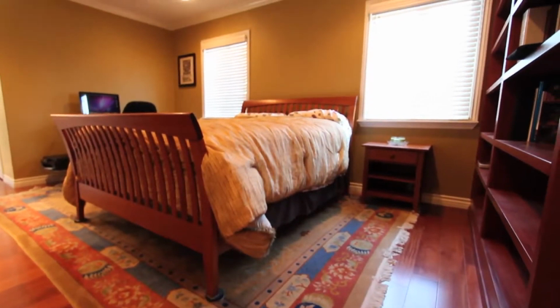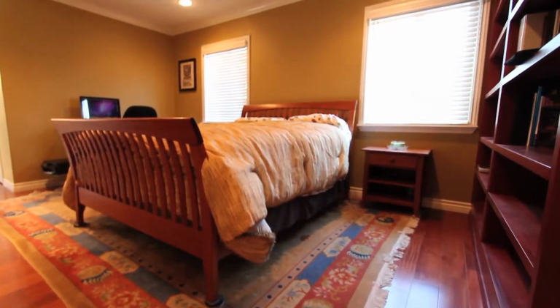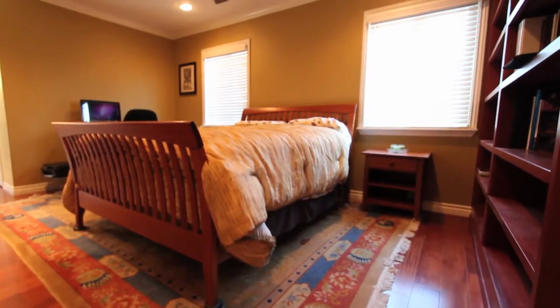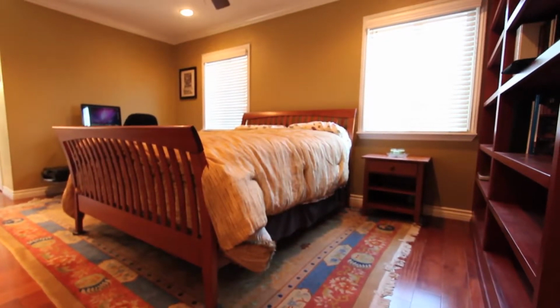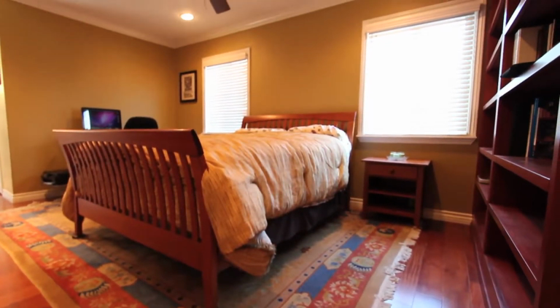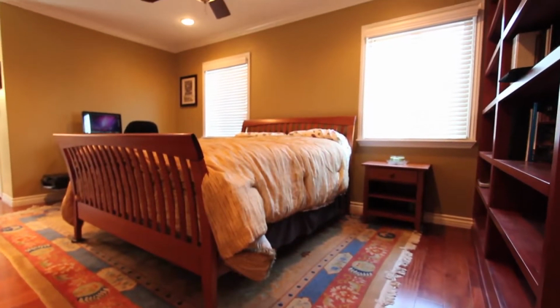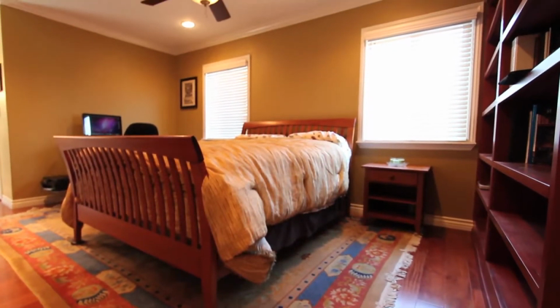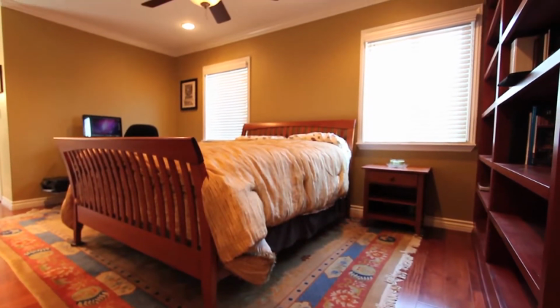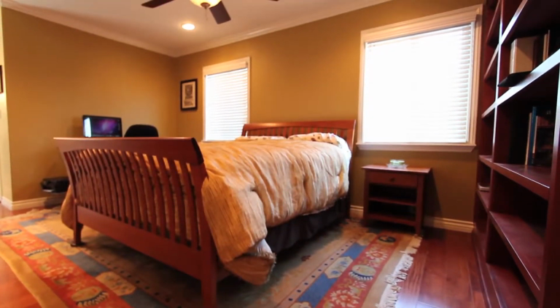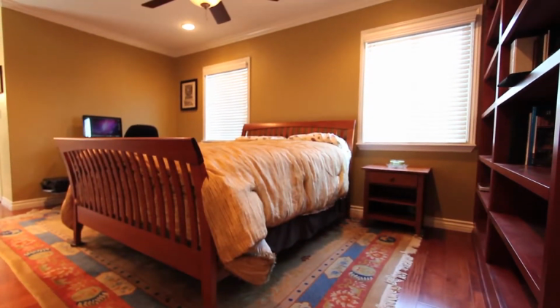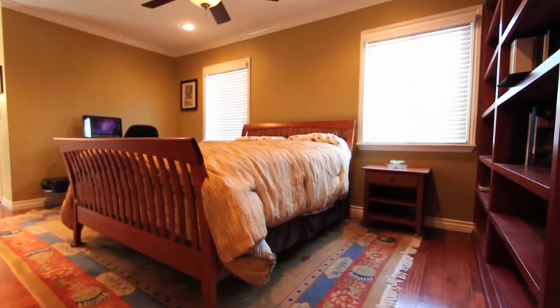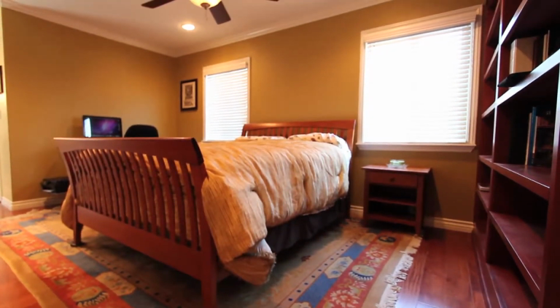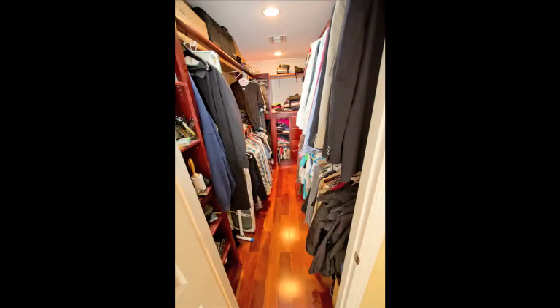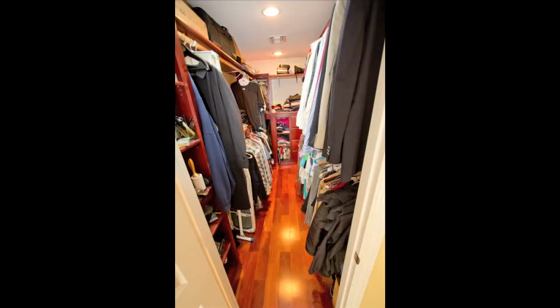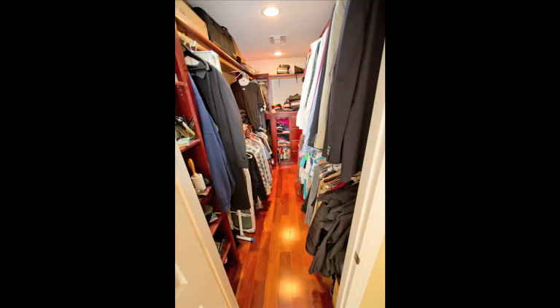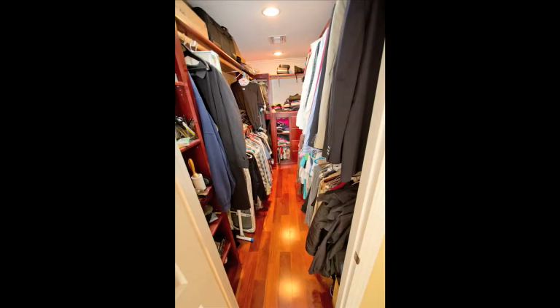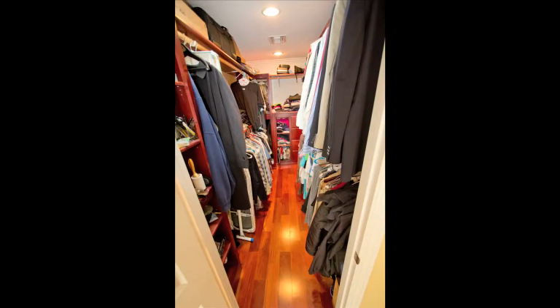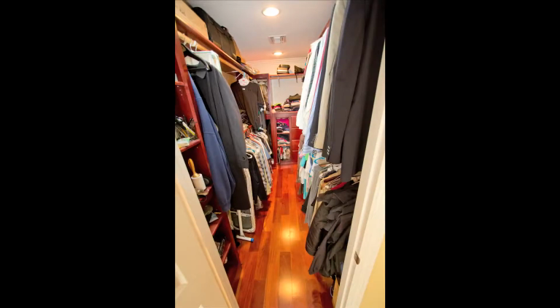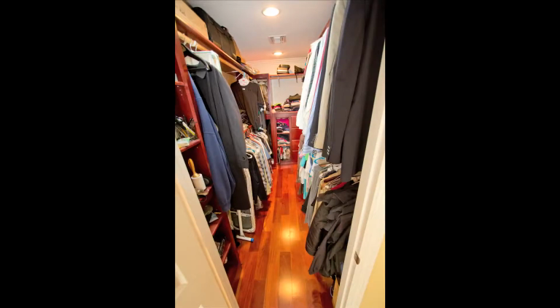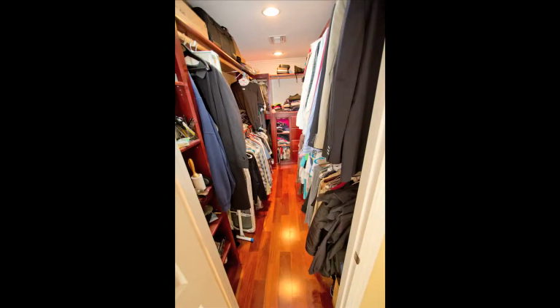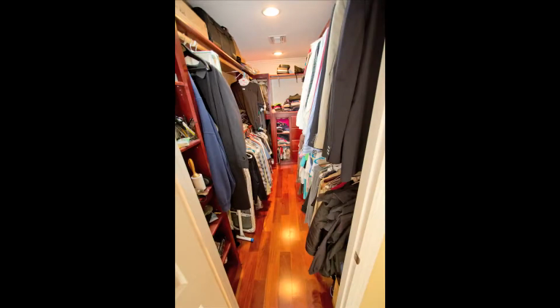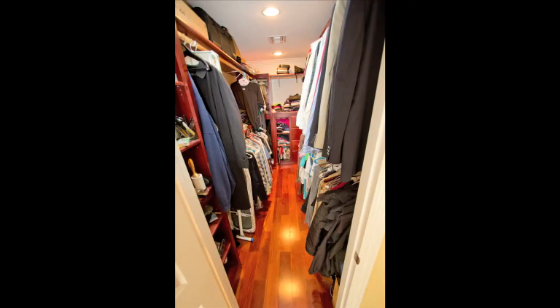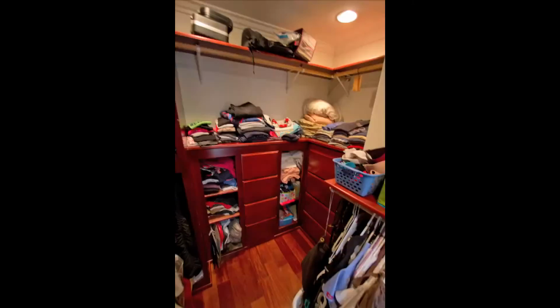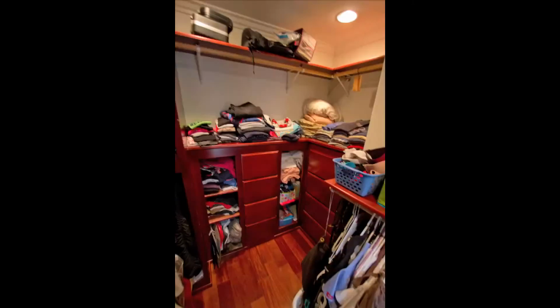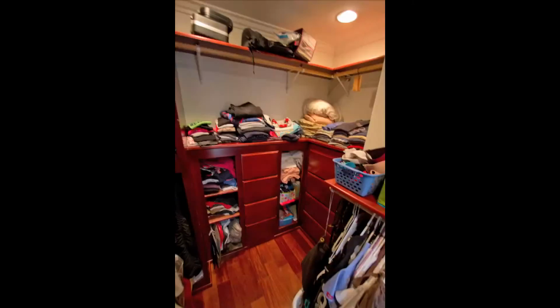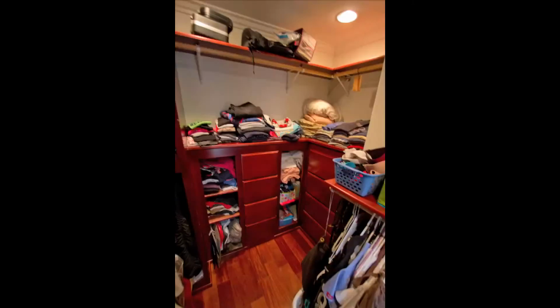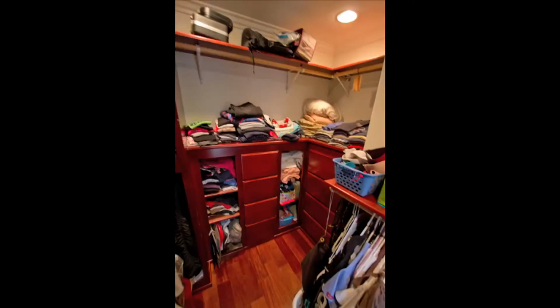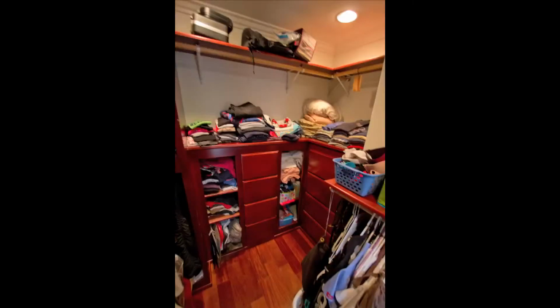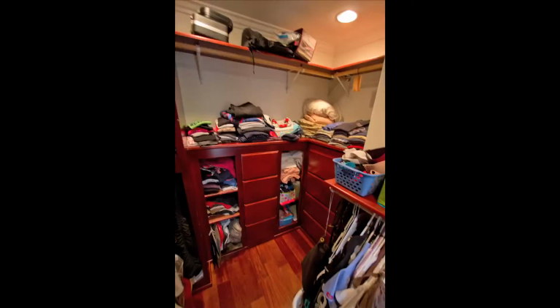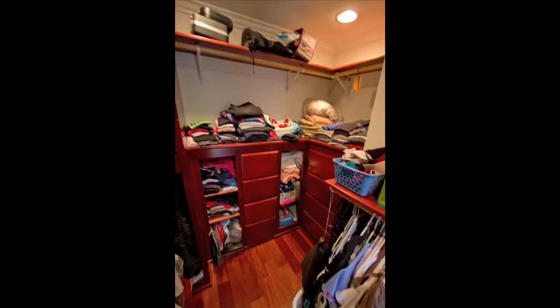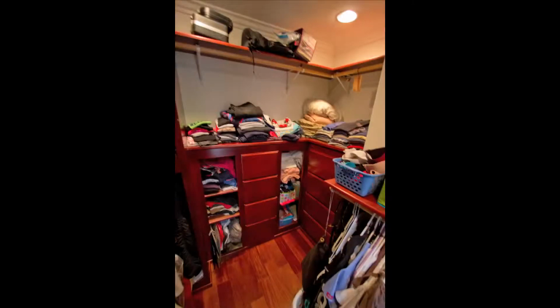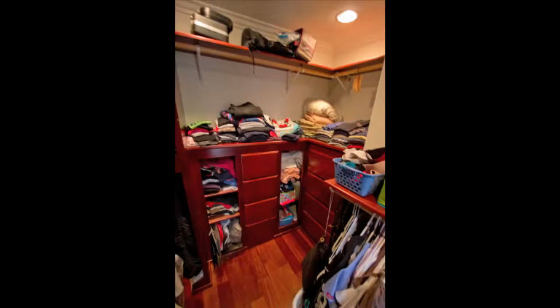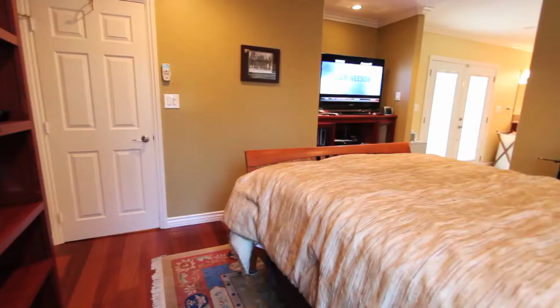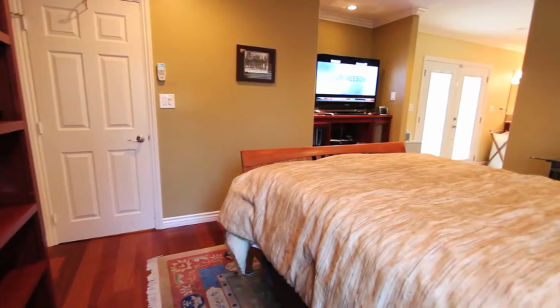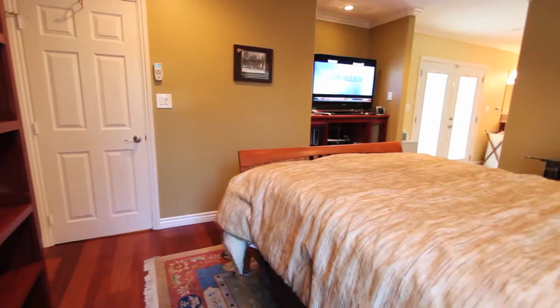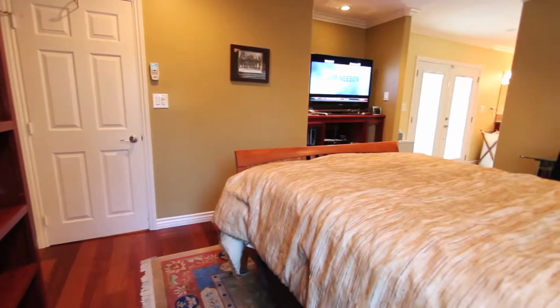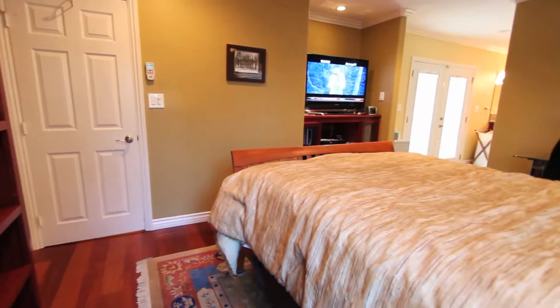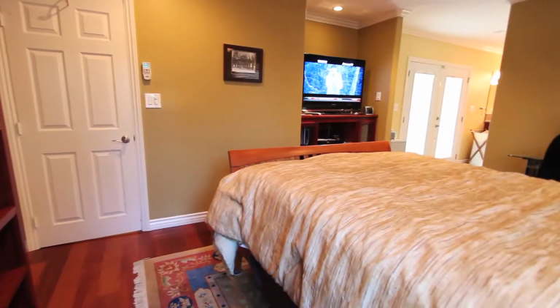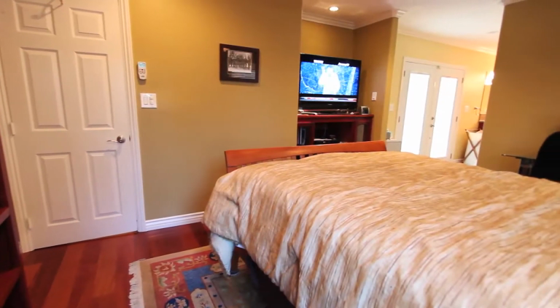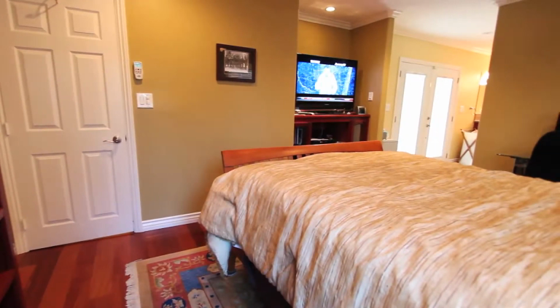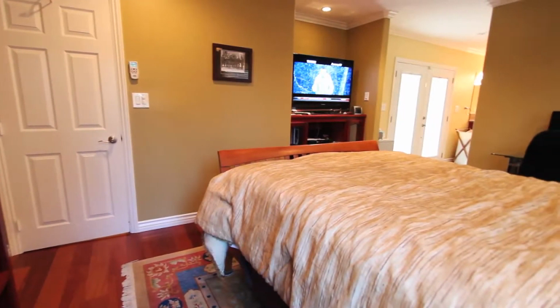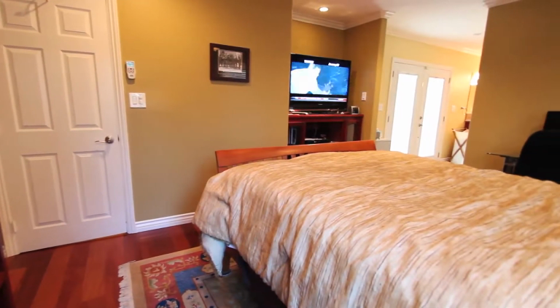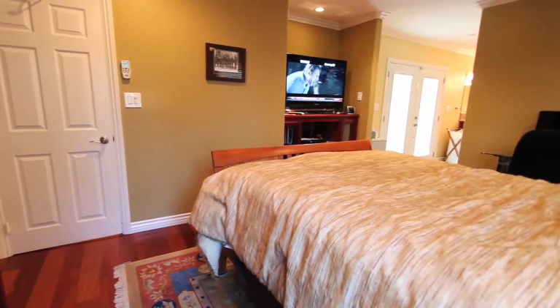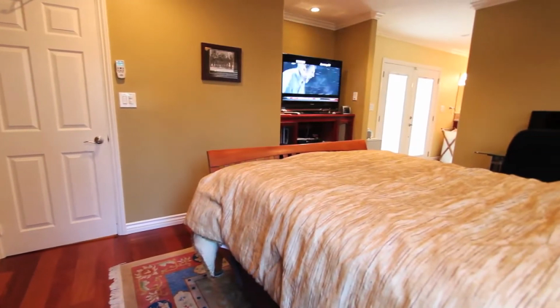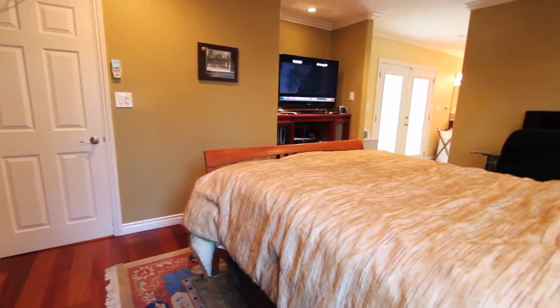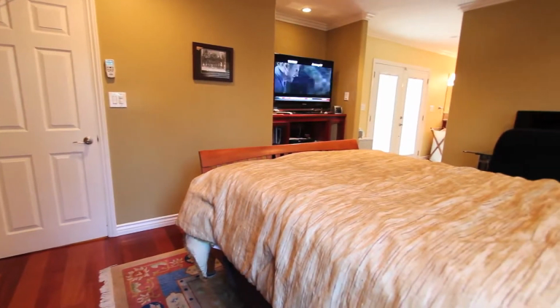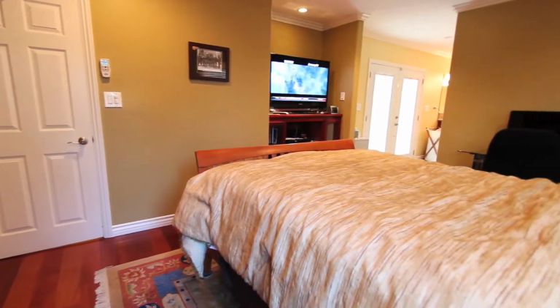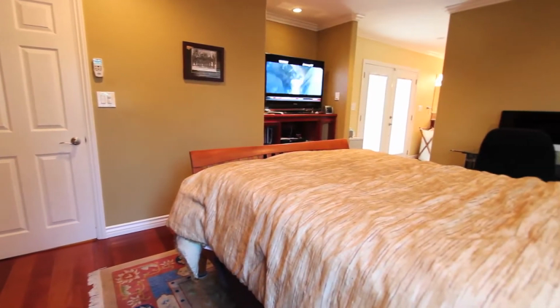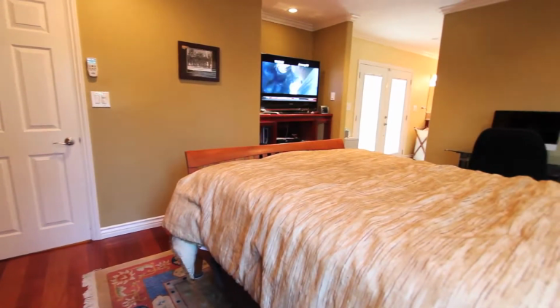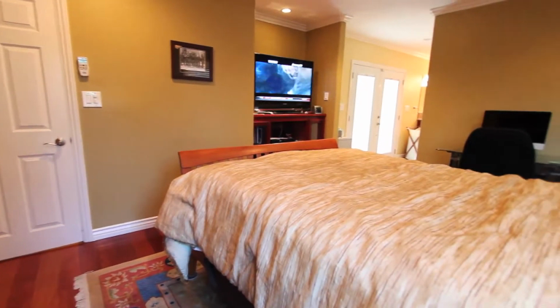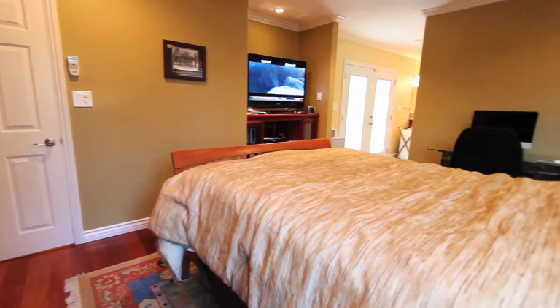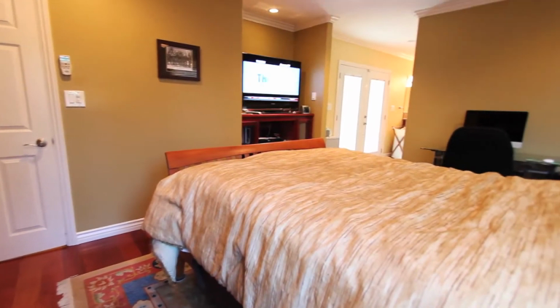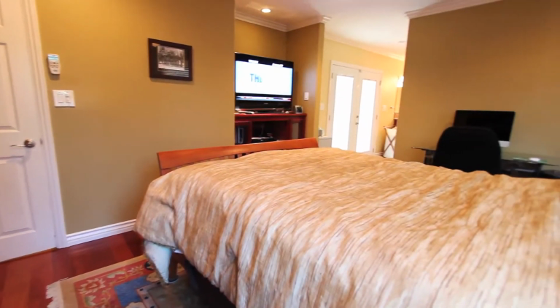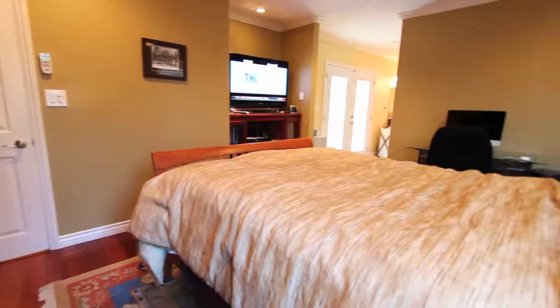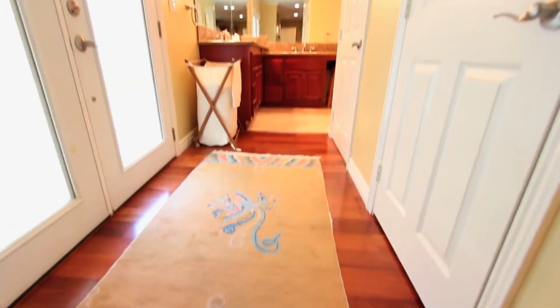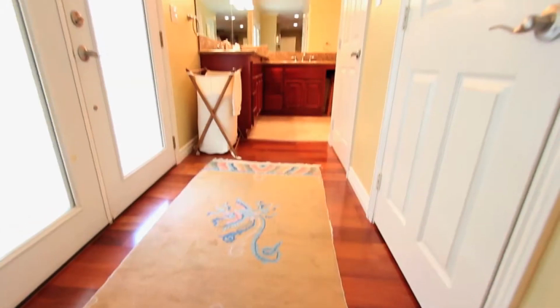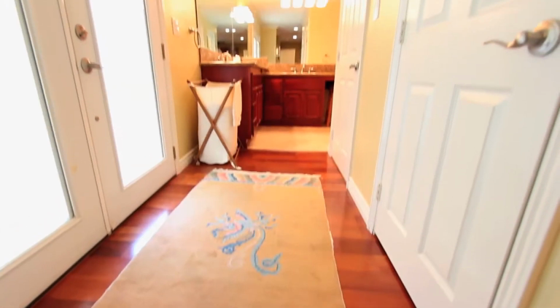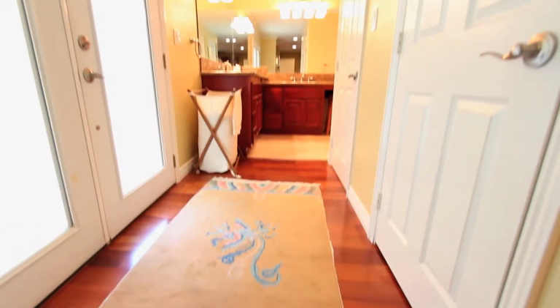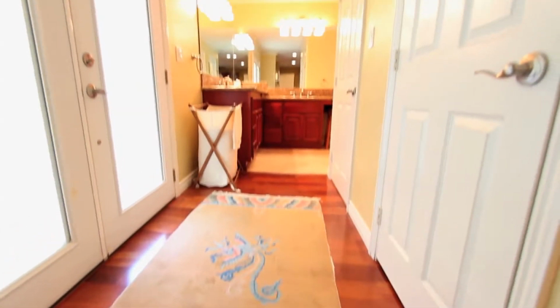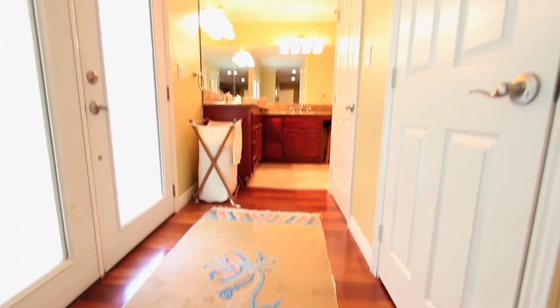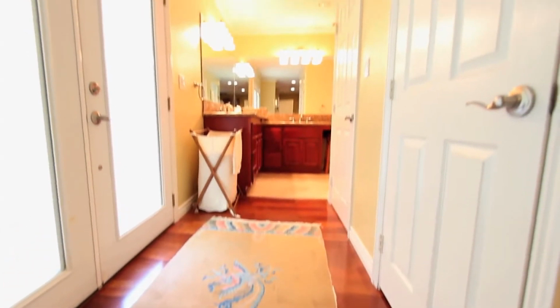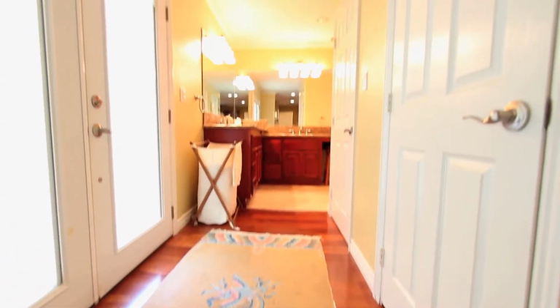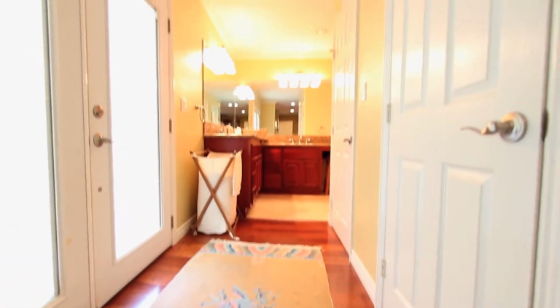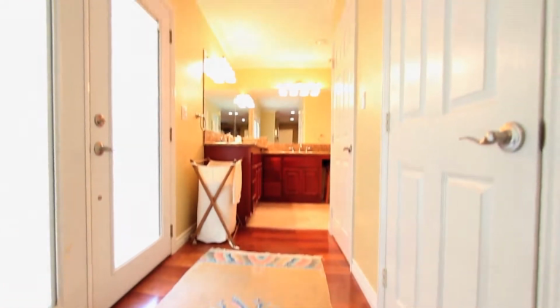The master bedroom retreat has been upgraded with a huge walk-in closet, tons of built-ins, a media niche, and is open to the master bathroom.